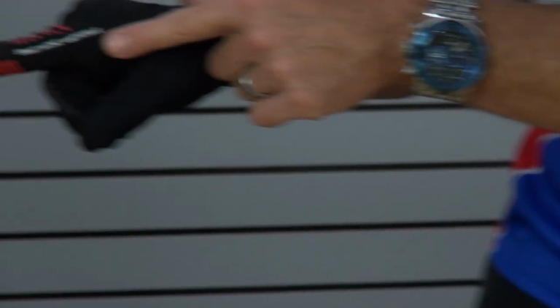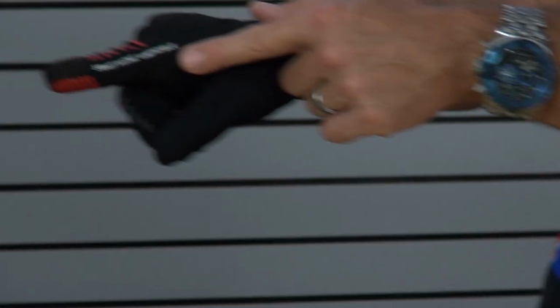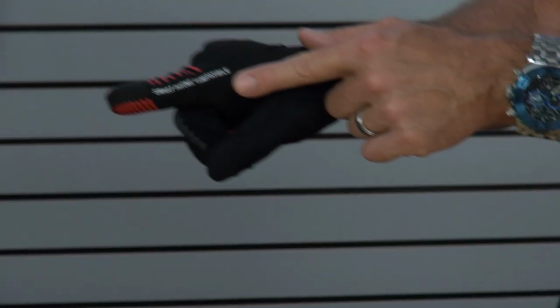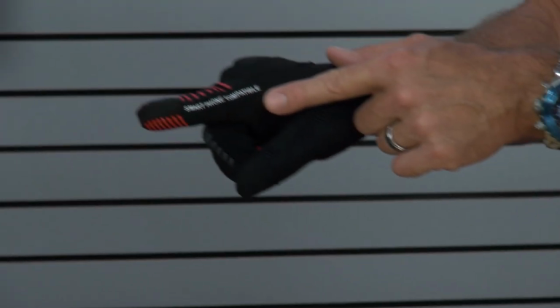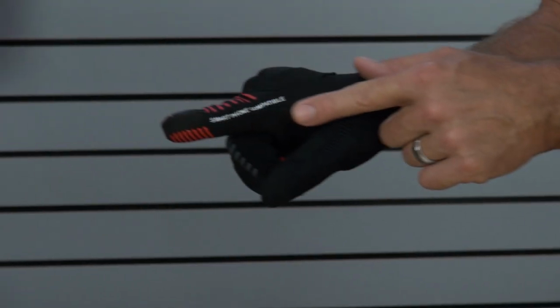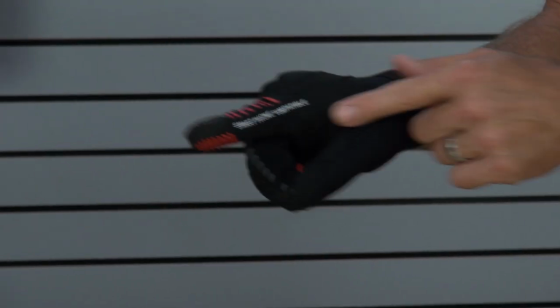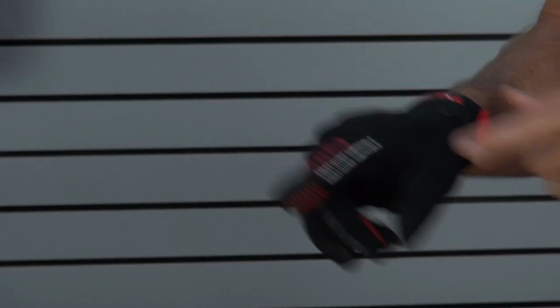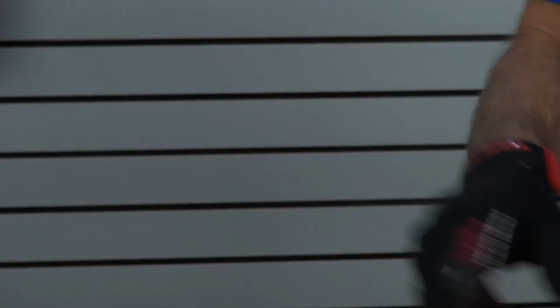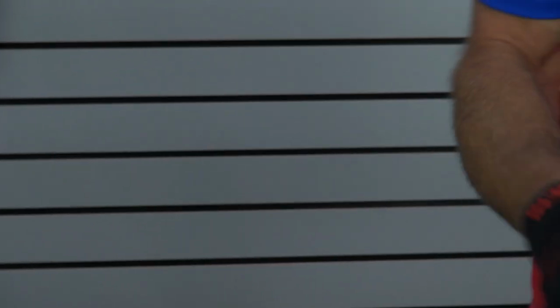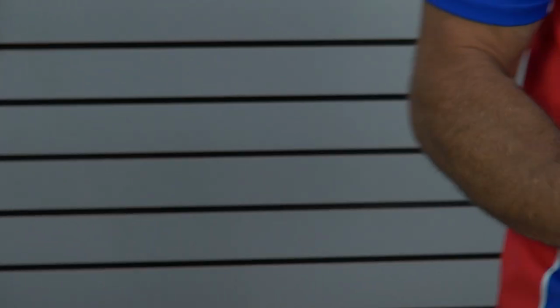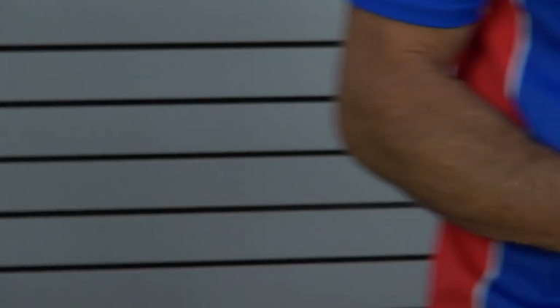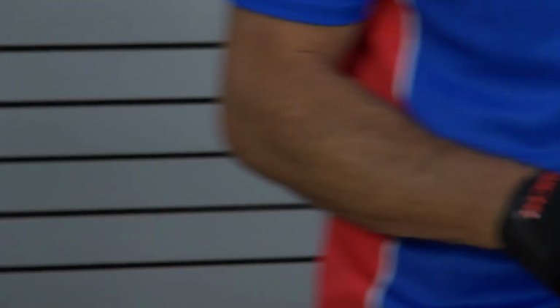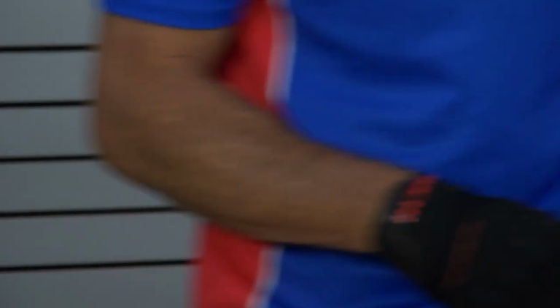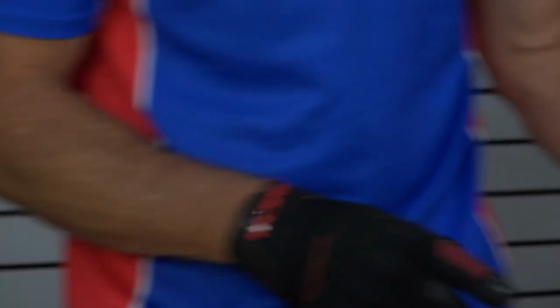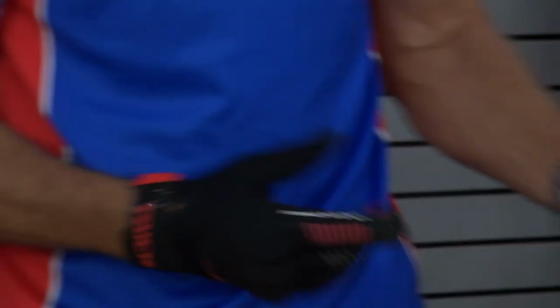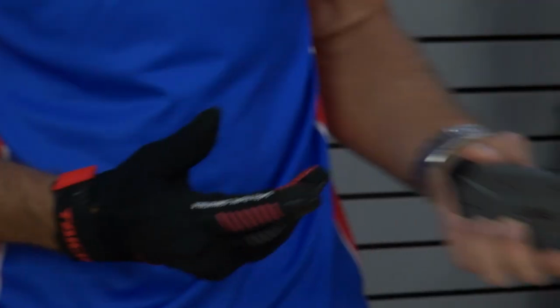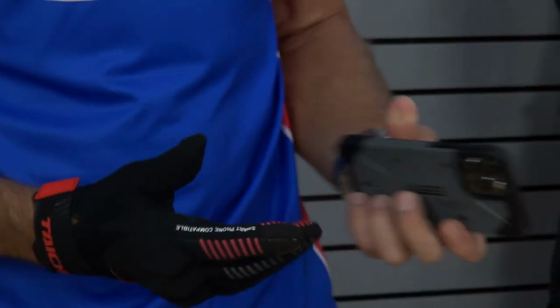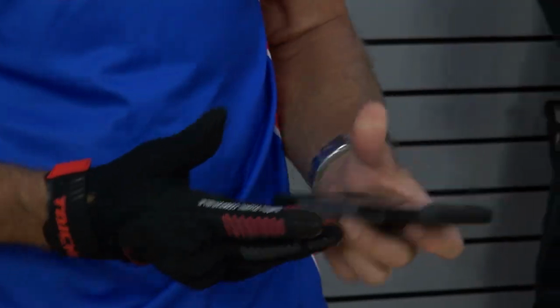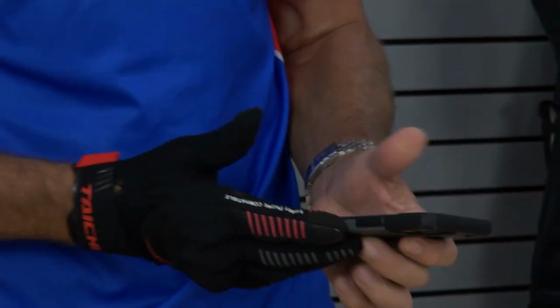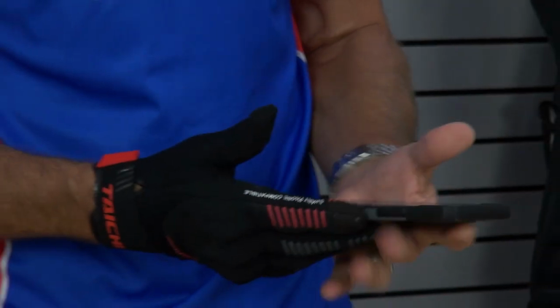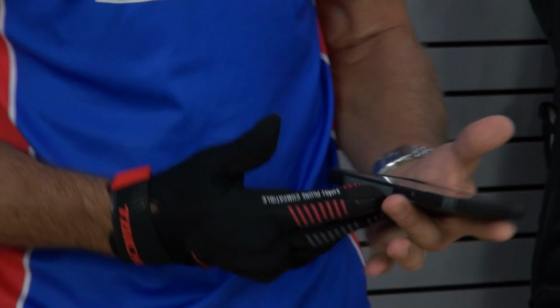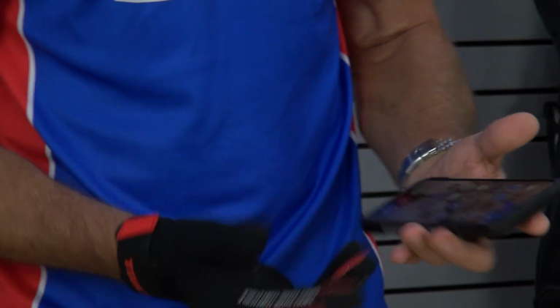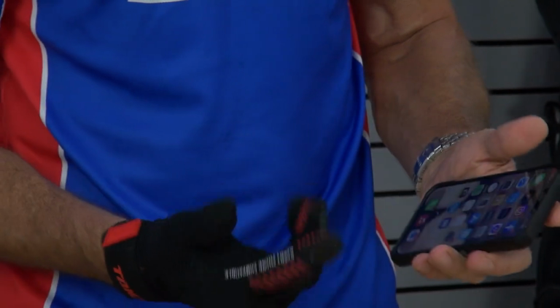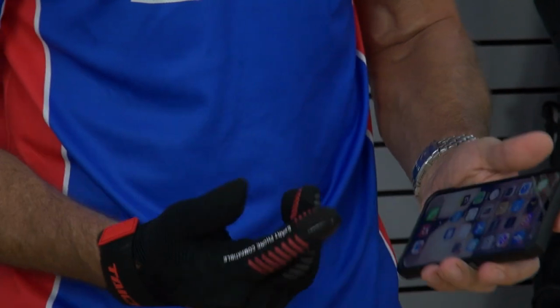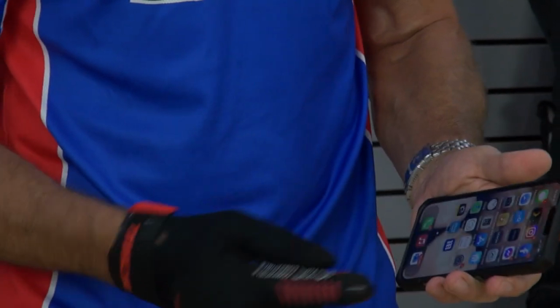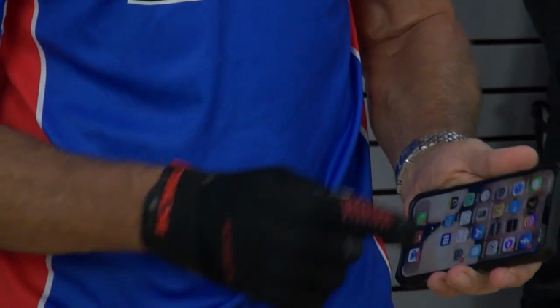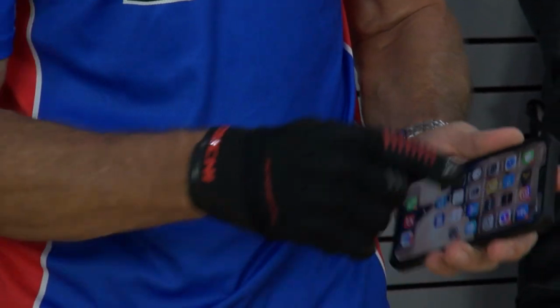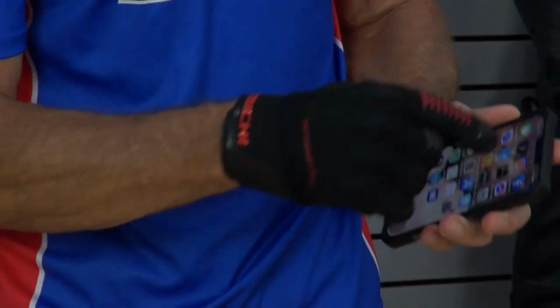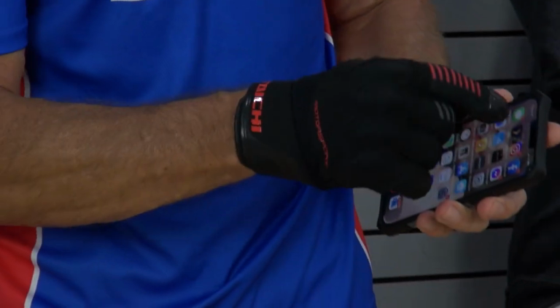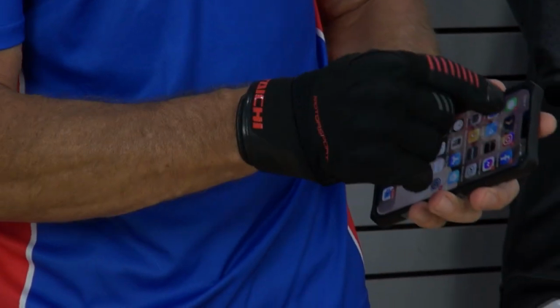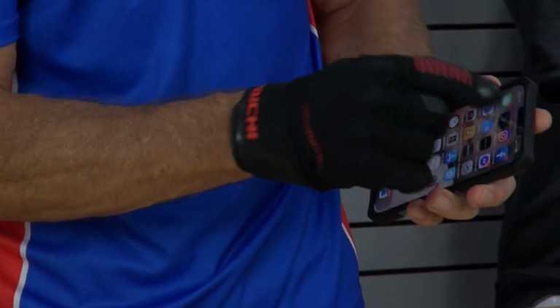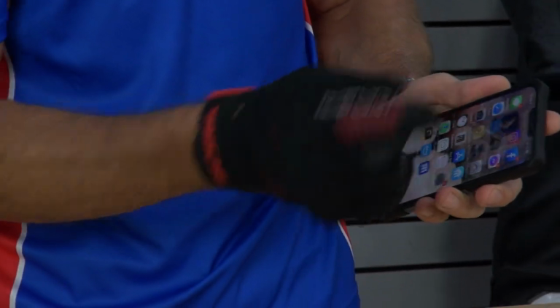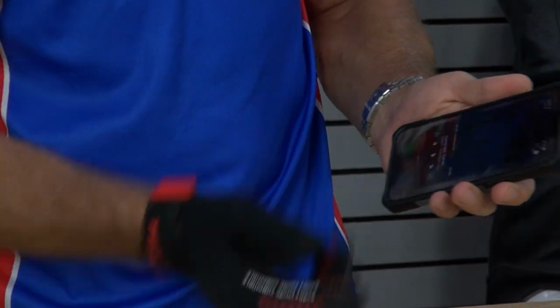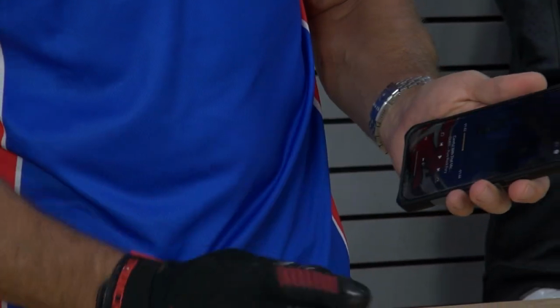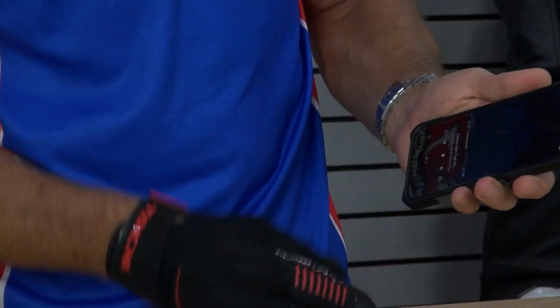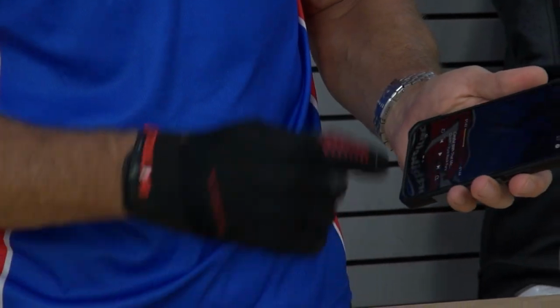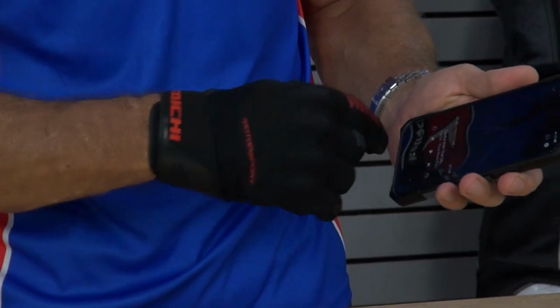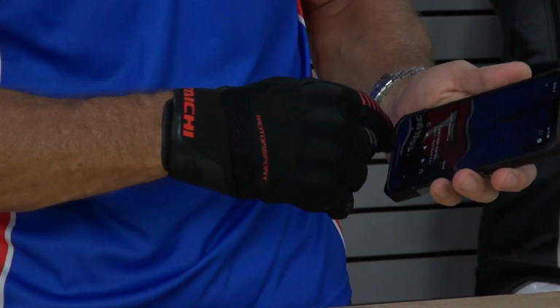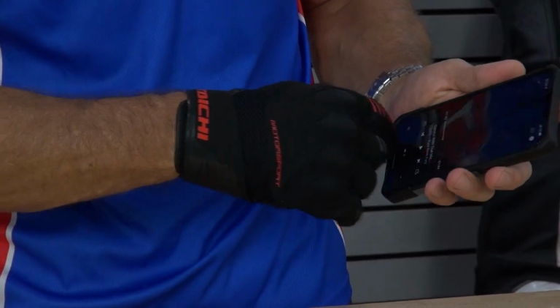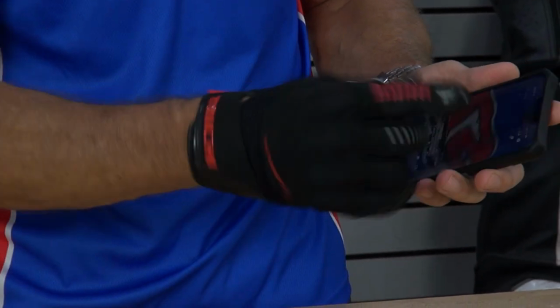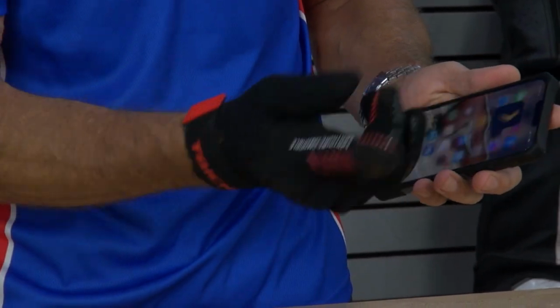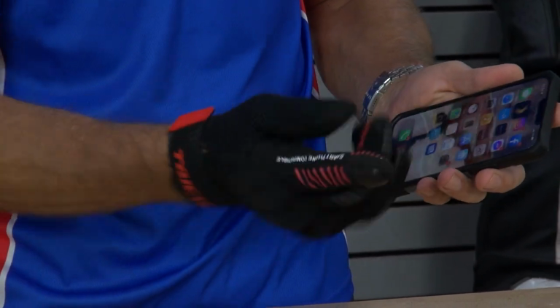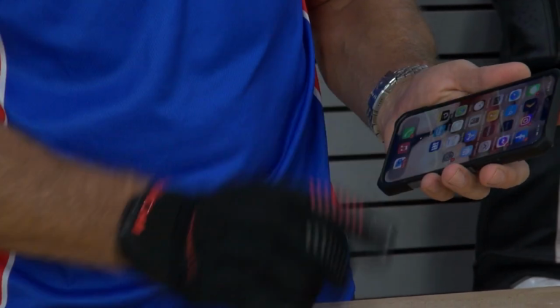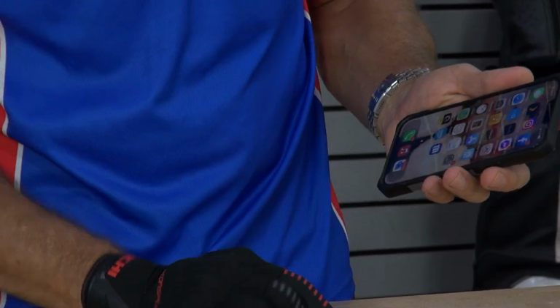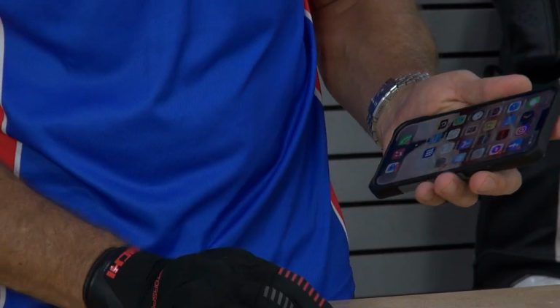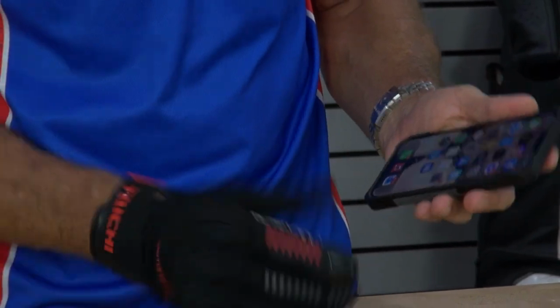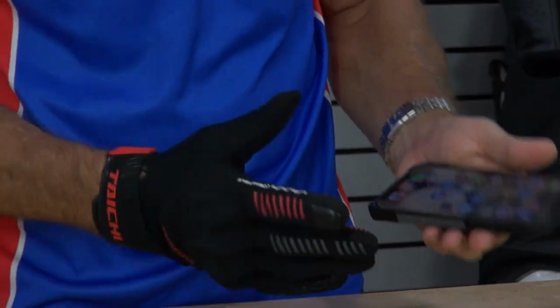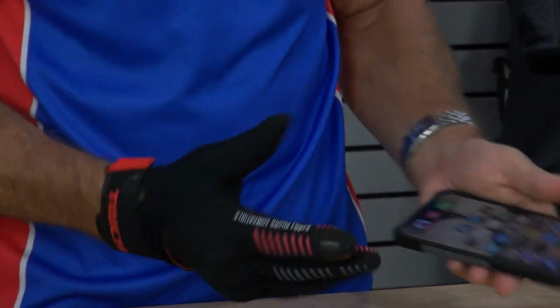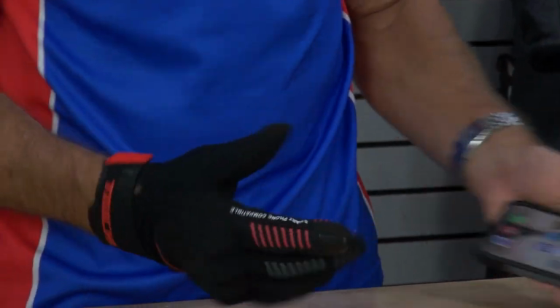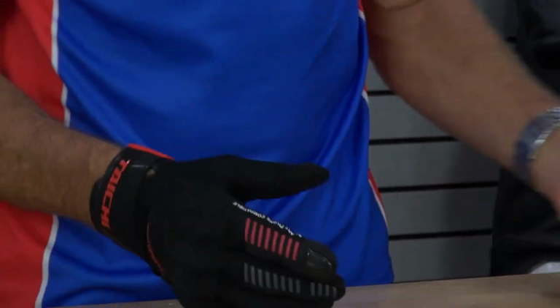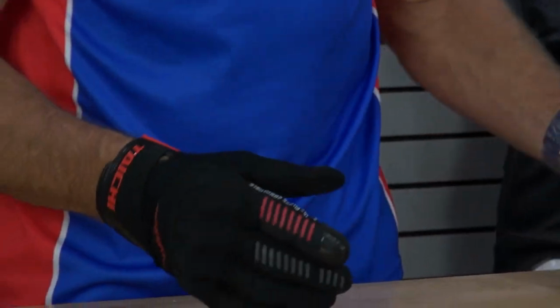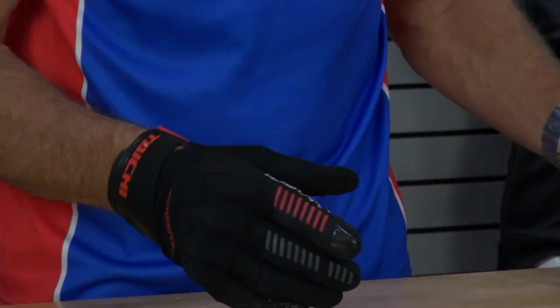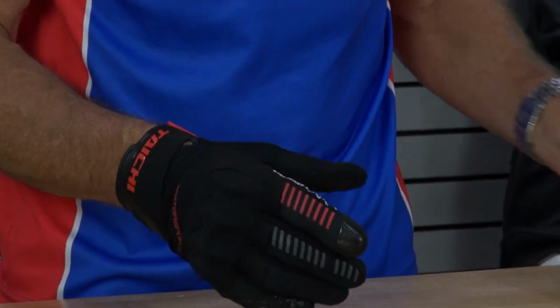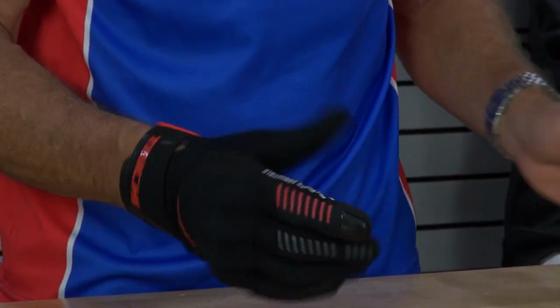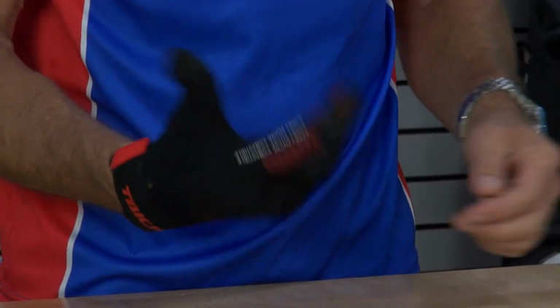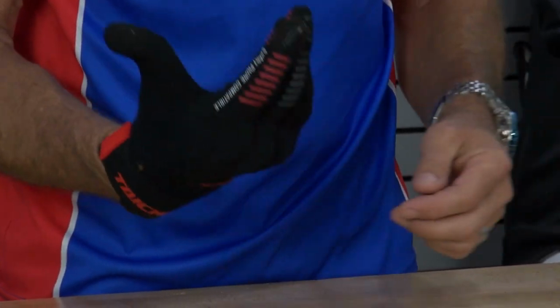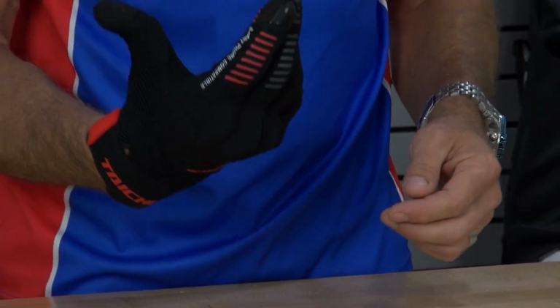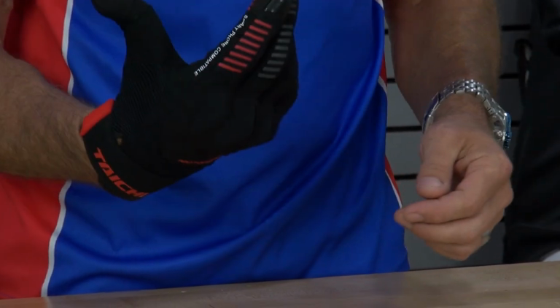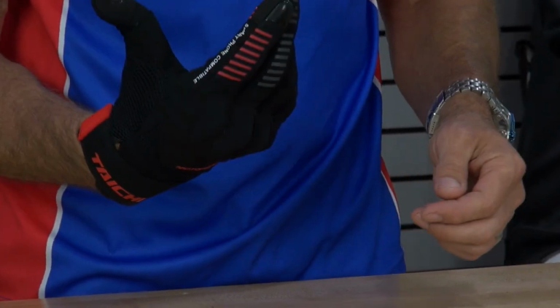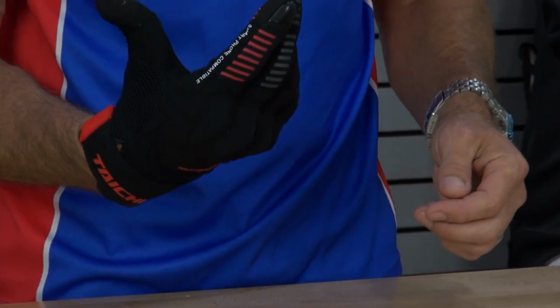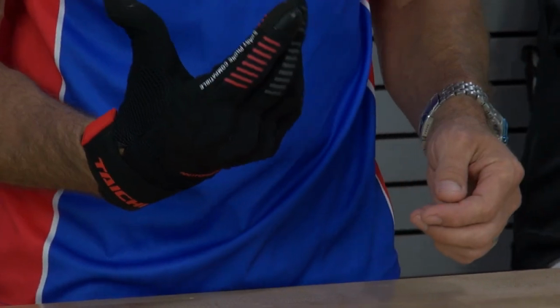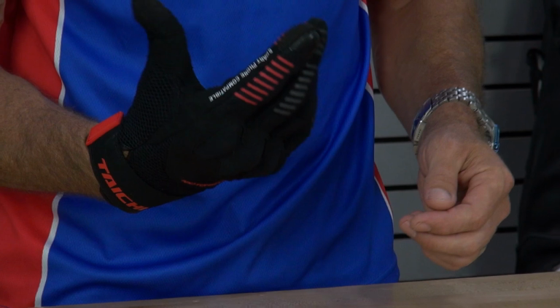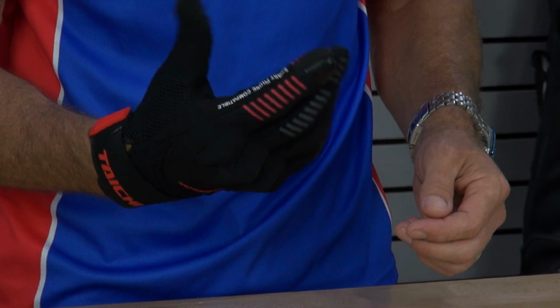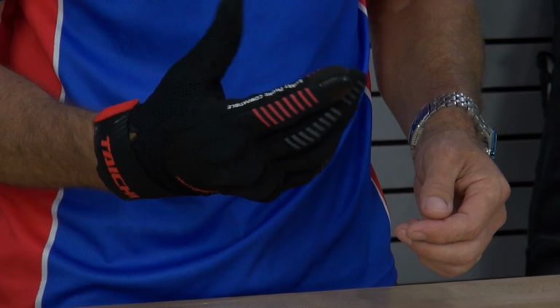Smartphone compatibility — this is a street glove, so you kind of want to have that. Works great, fantastic. It's on the thumb as well.